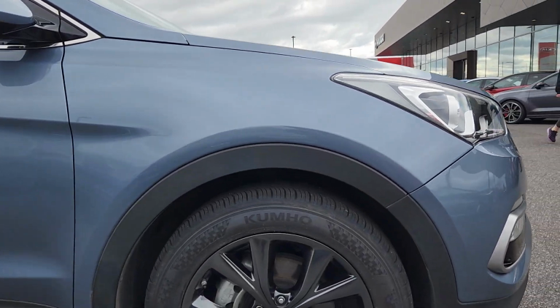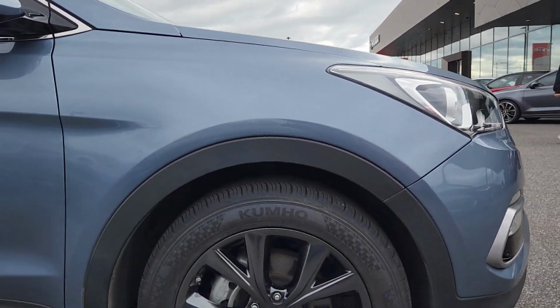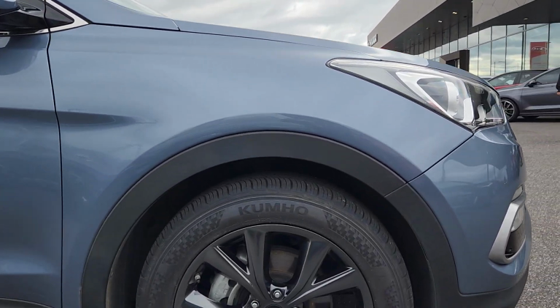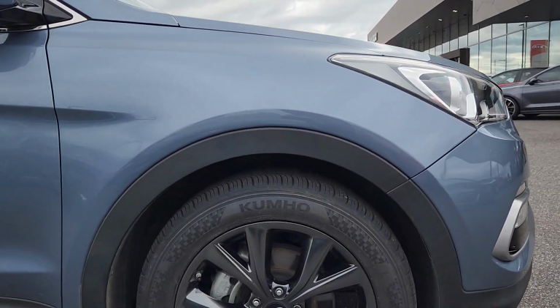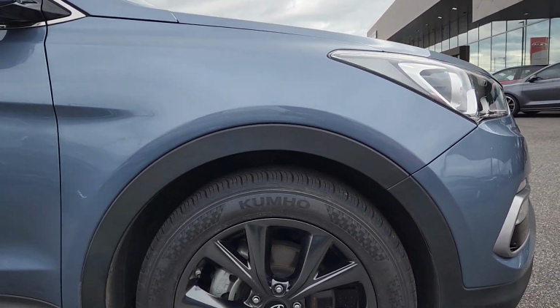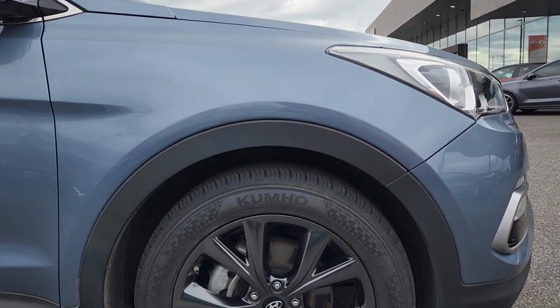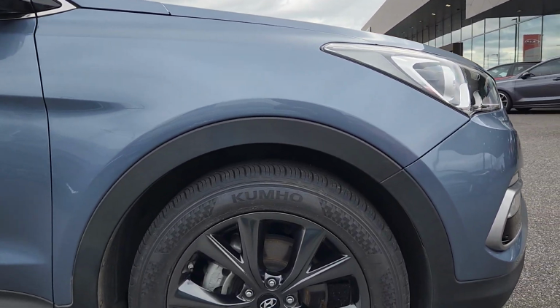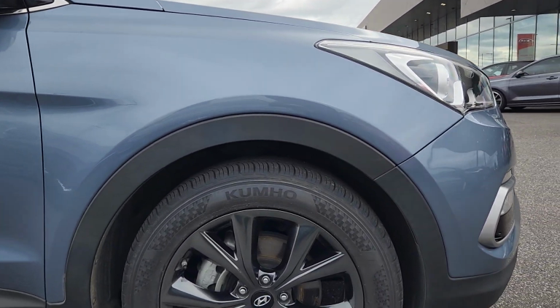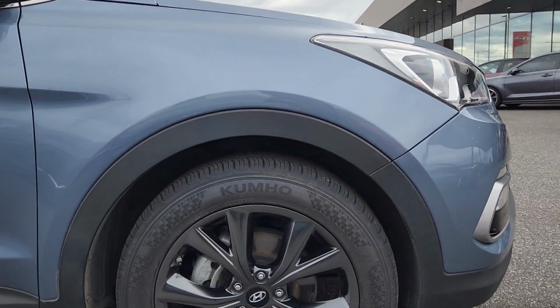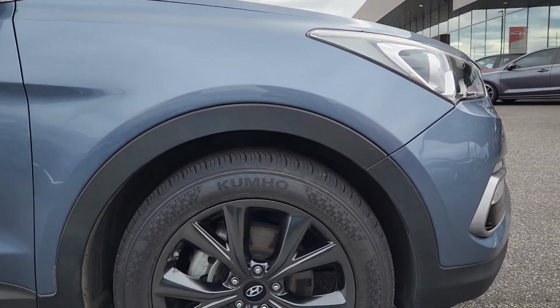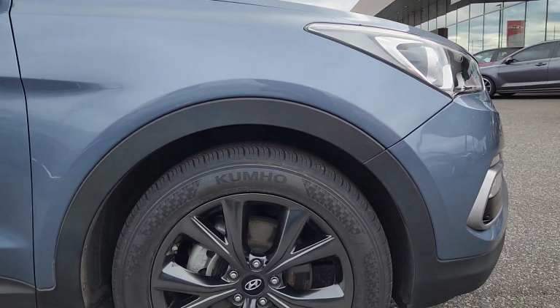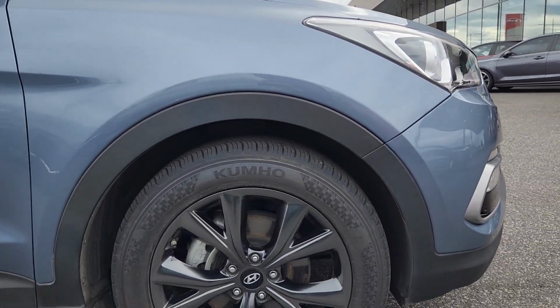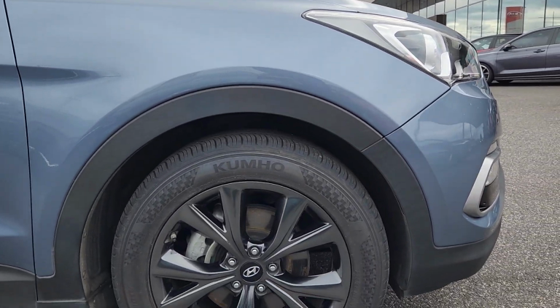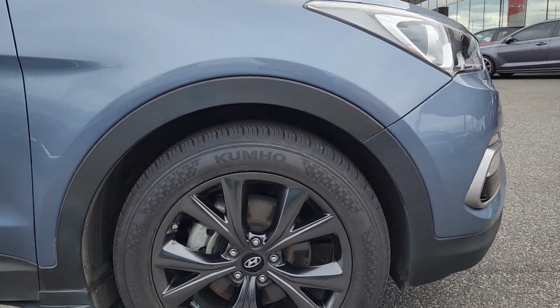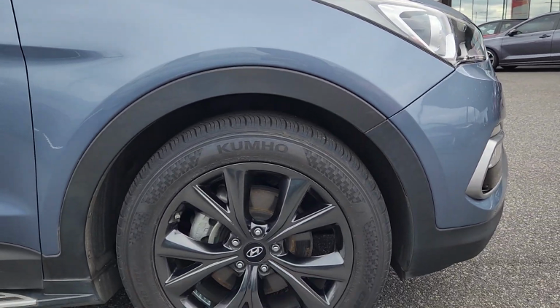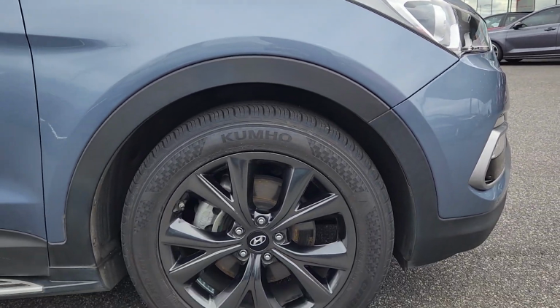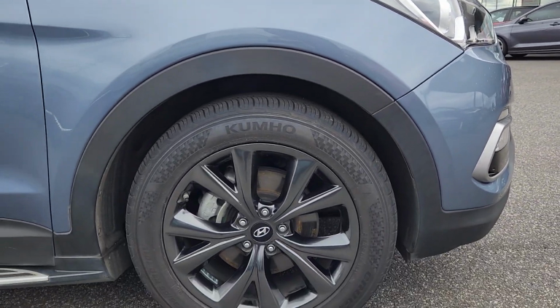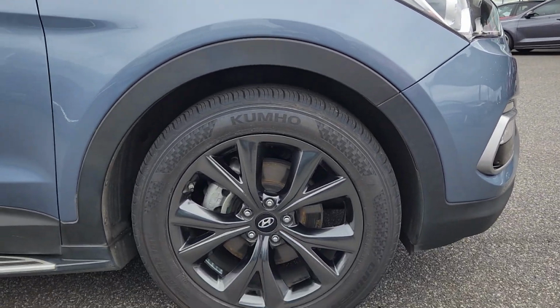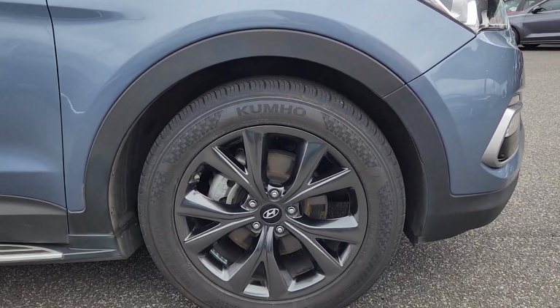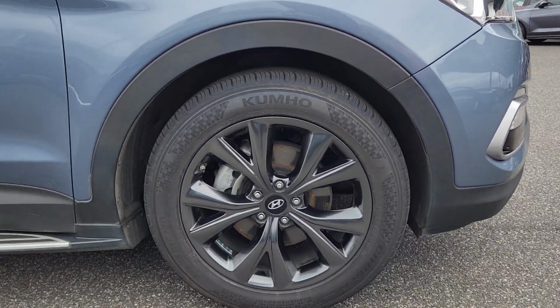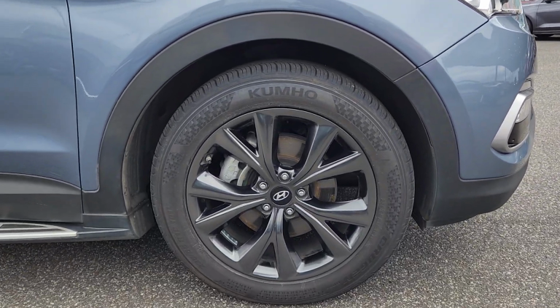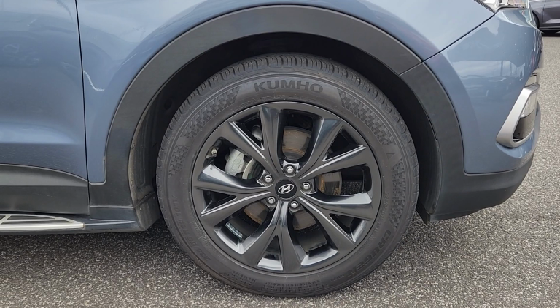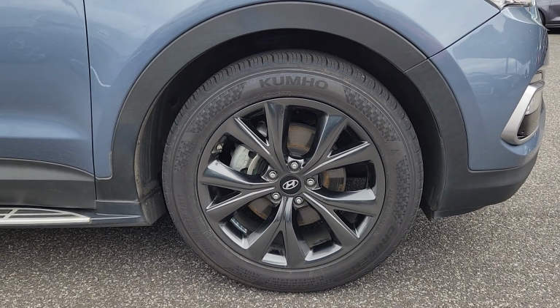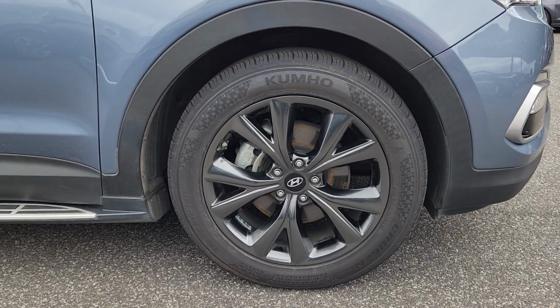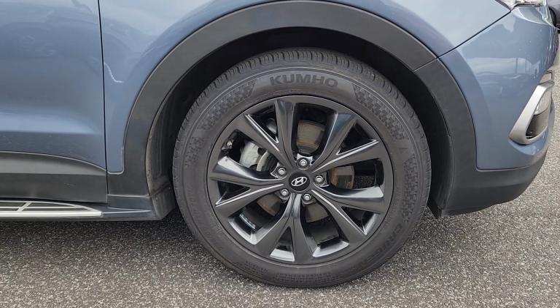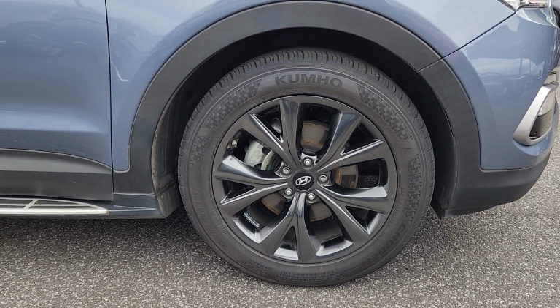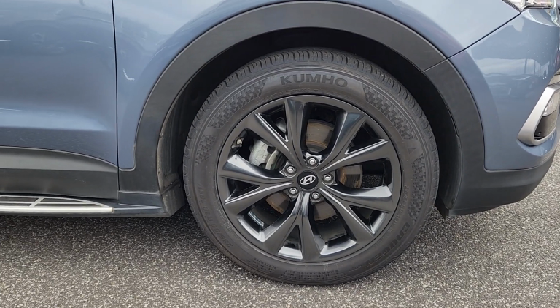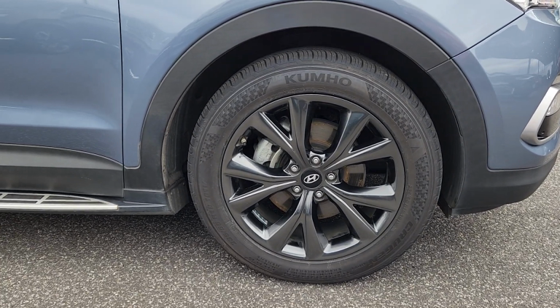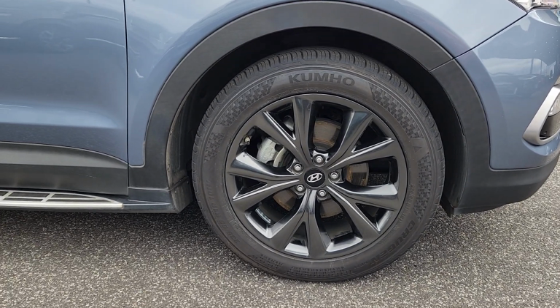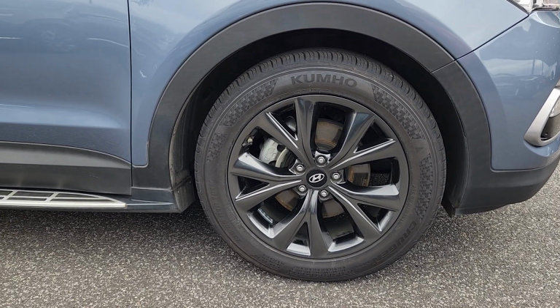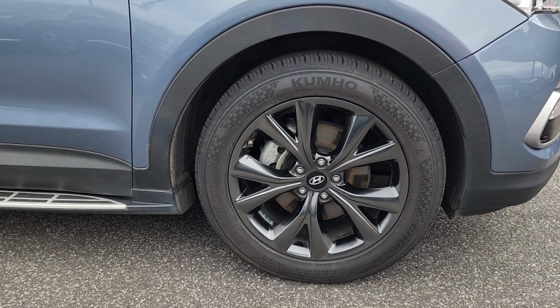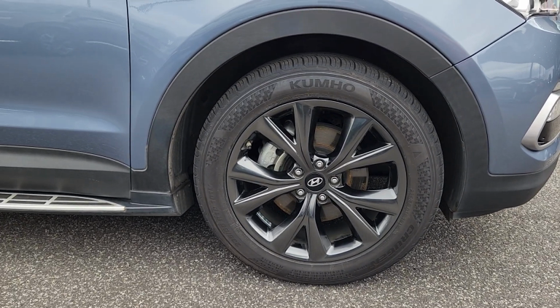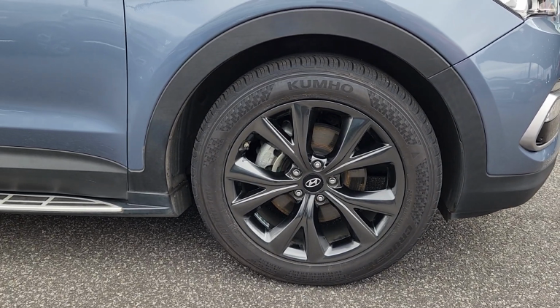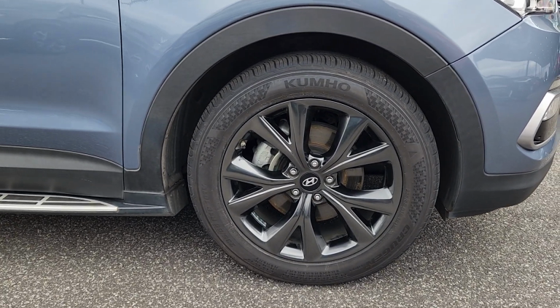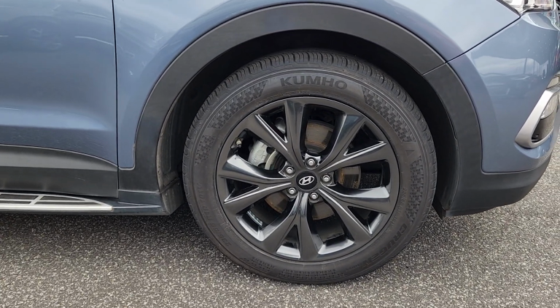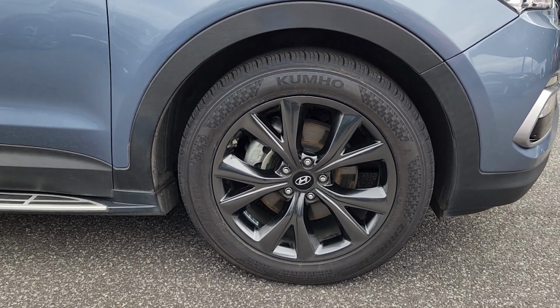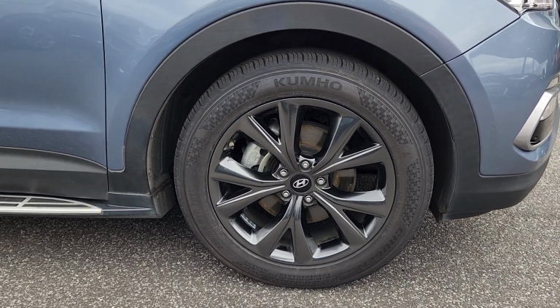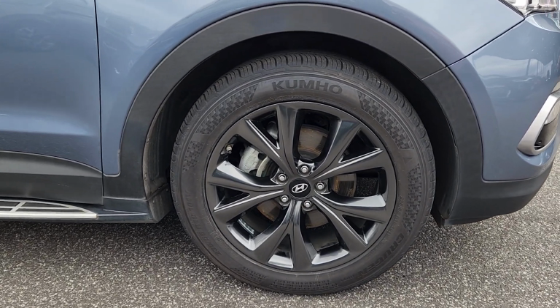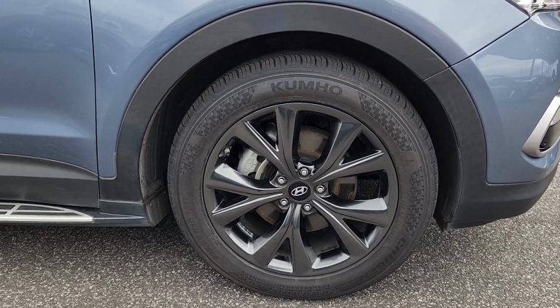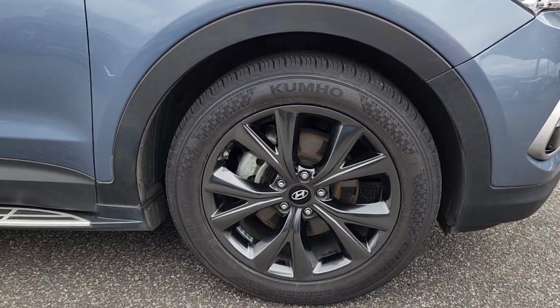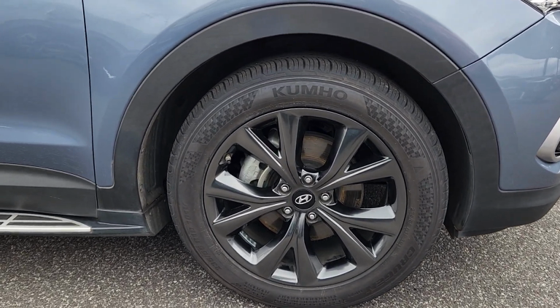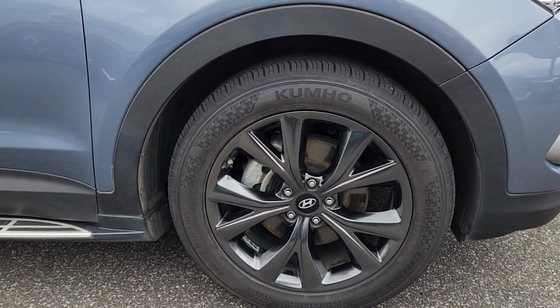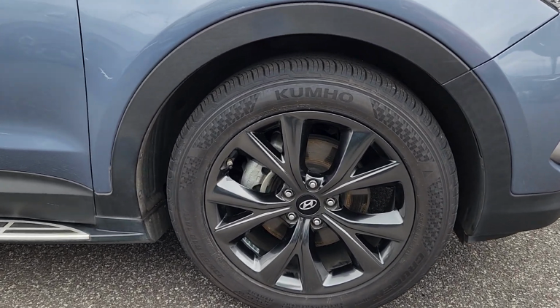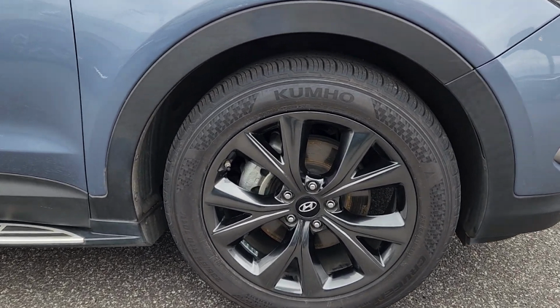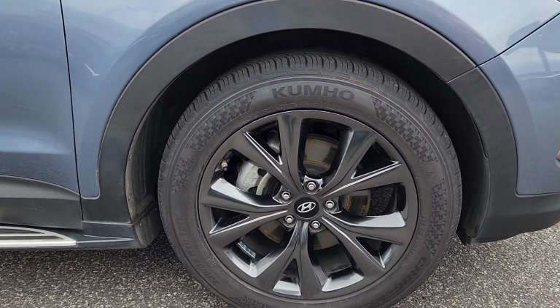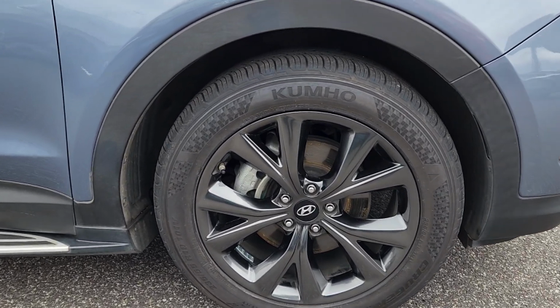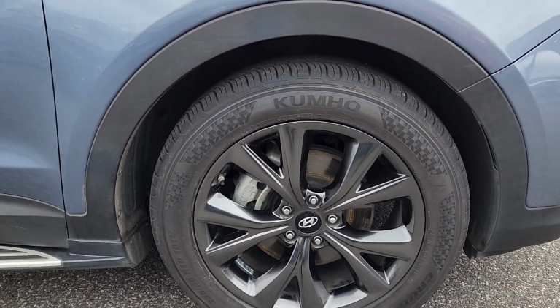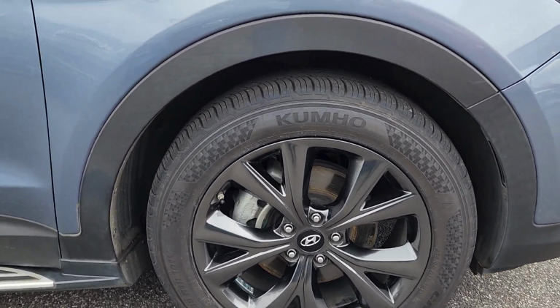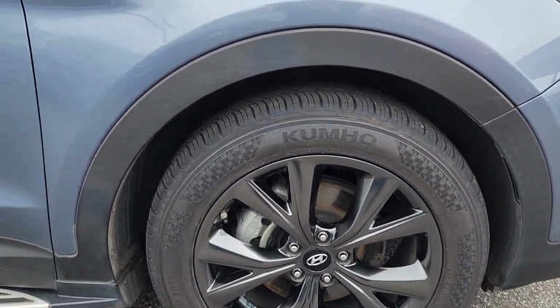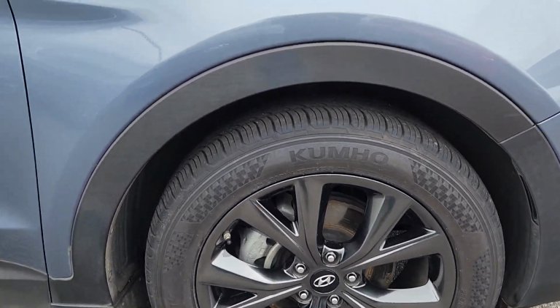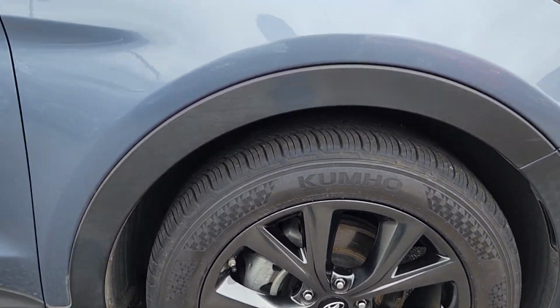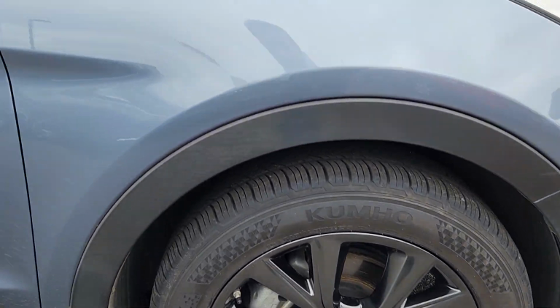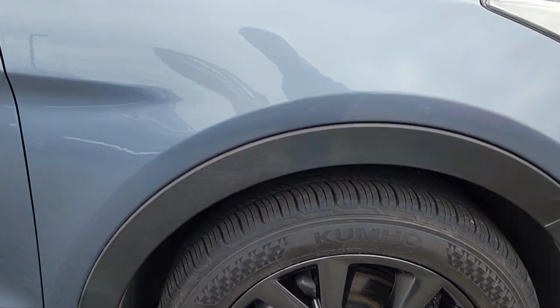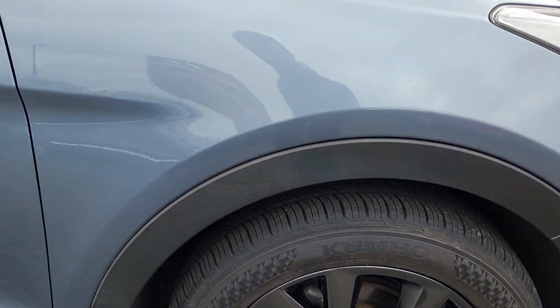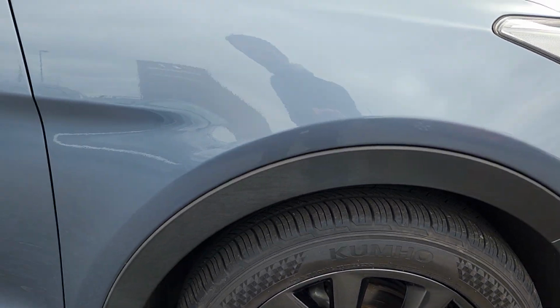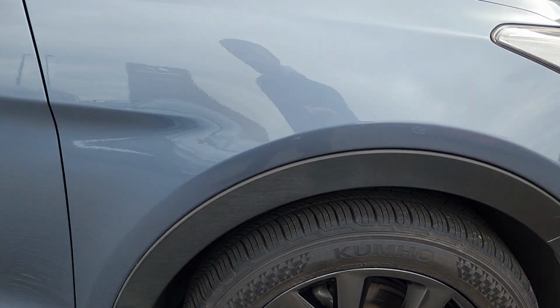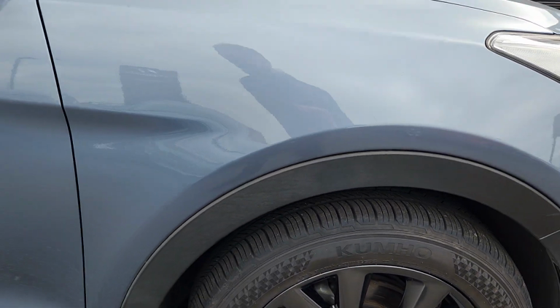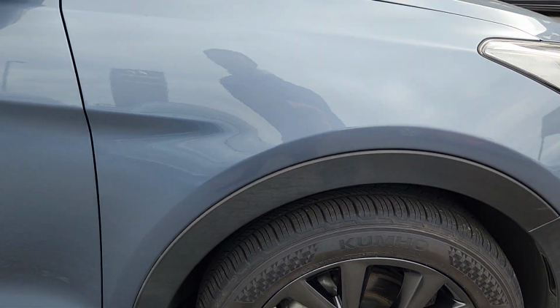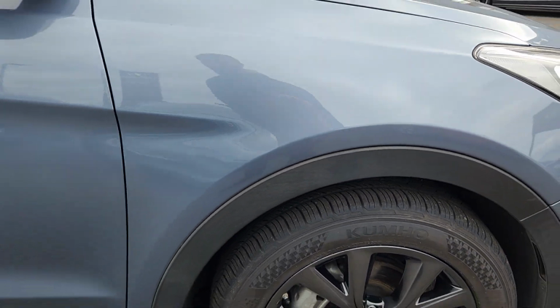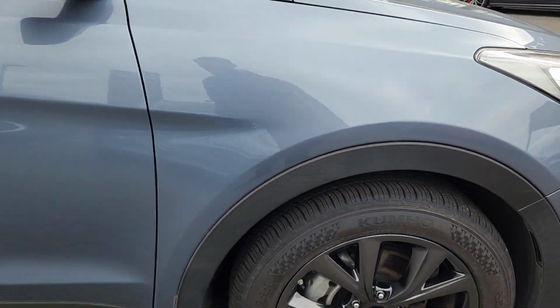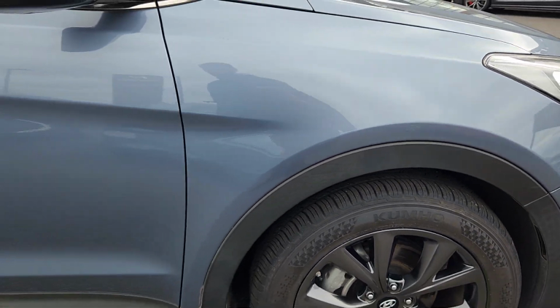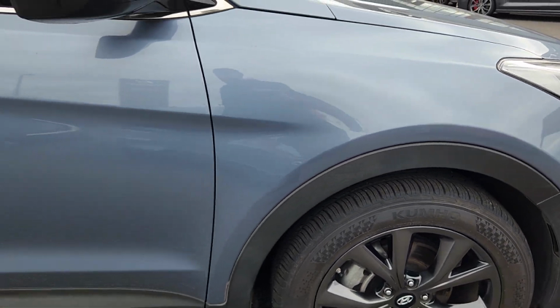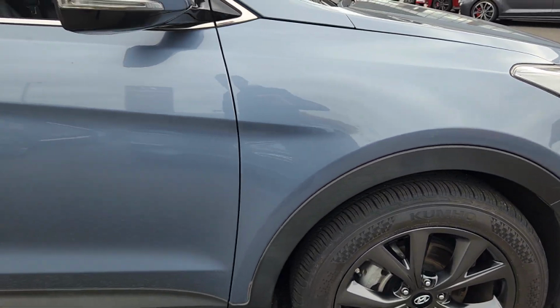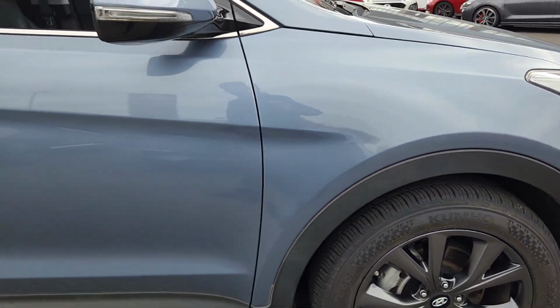The wheel is in the same condition as the other side — perfect. No scratches, no scuffs. Again the tyres are obviously the same.